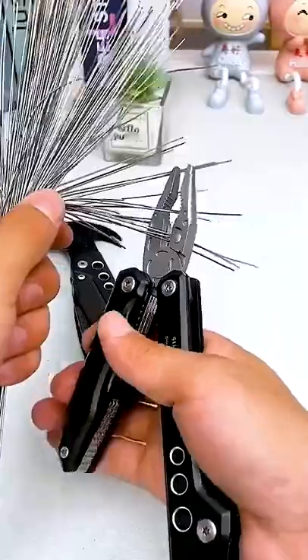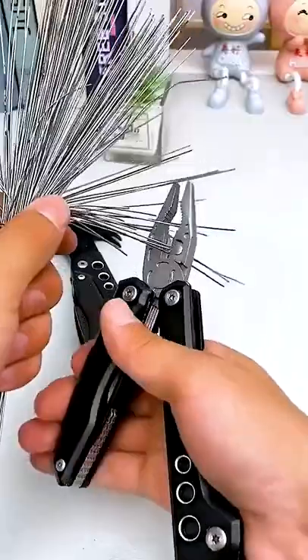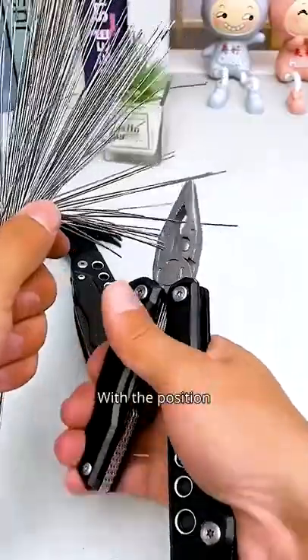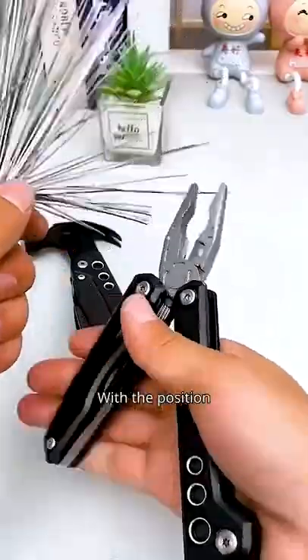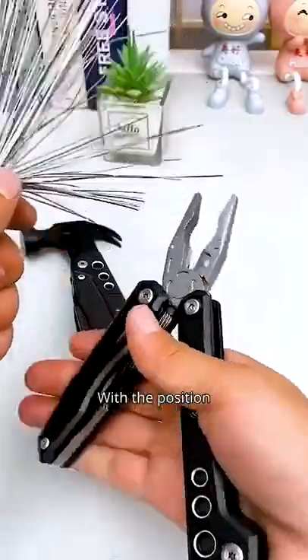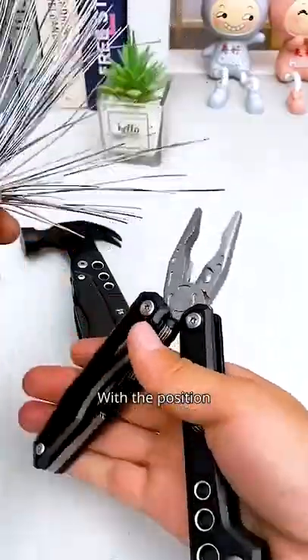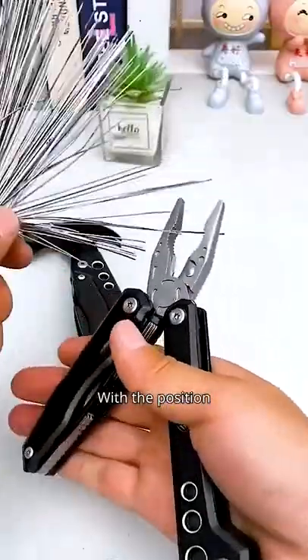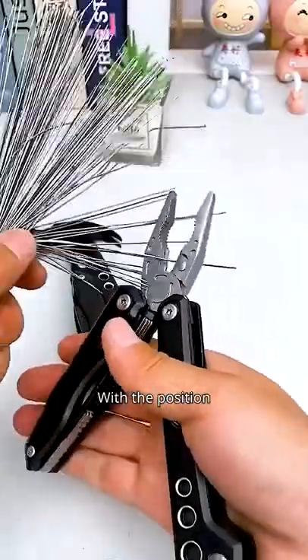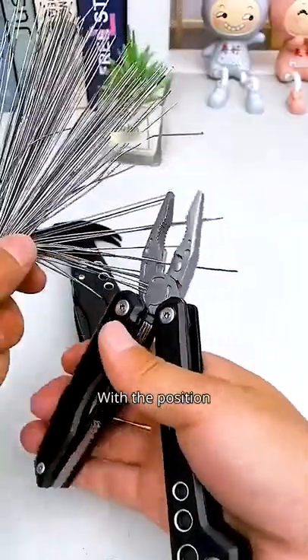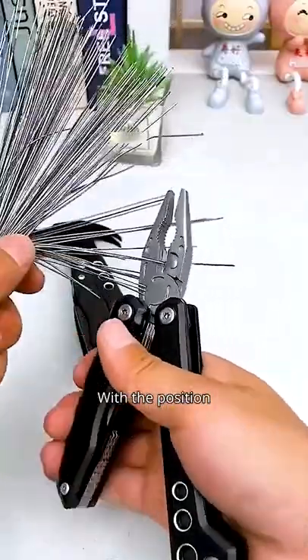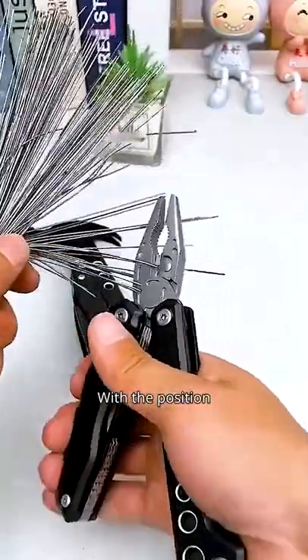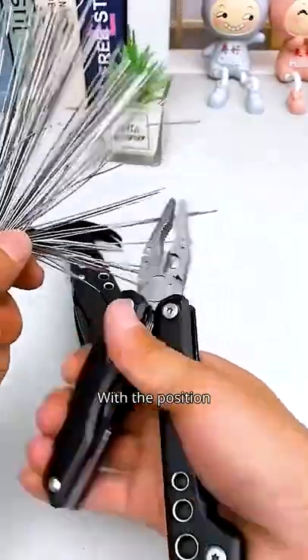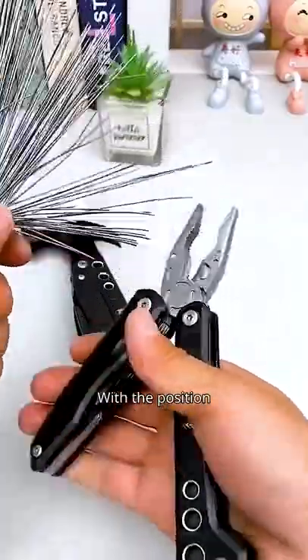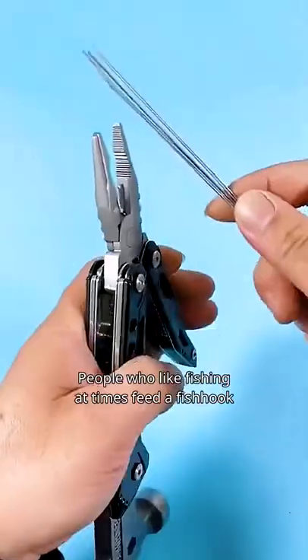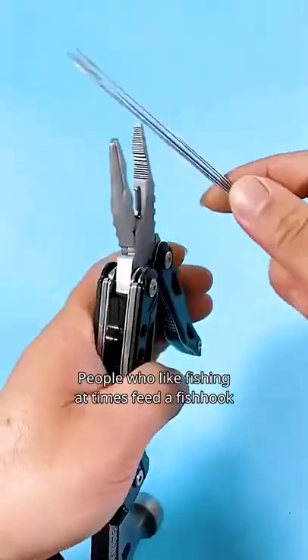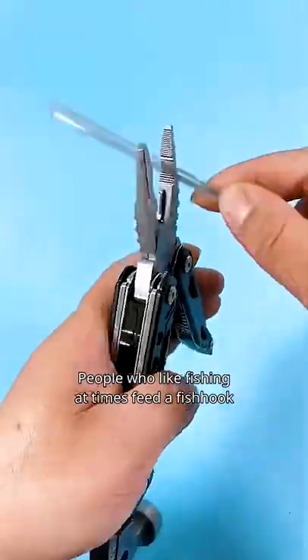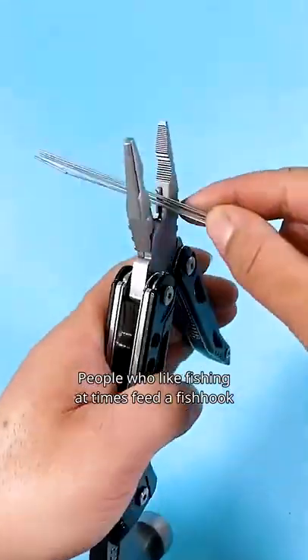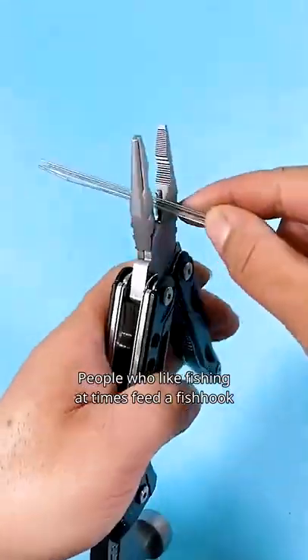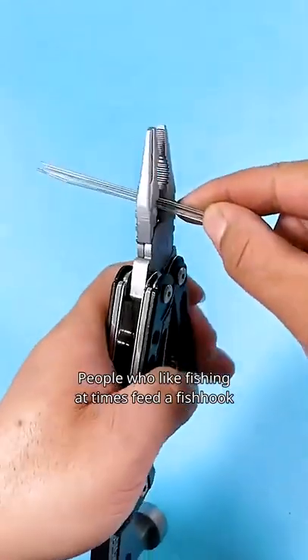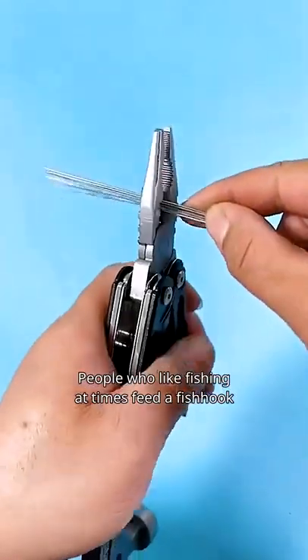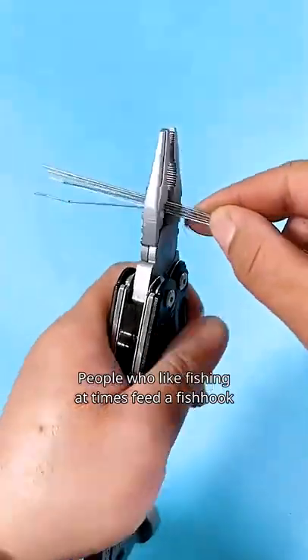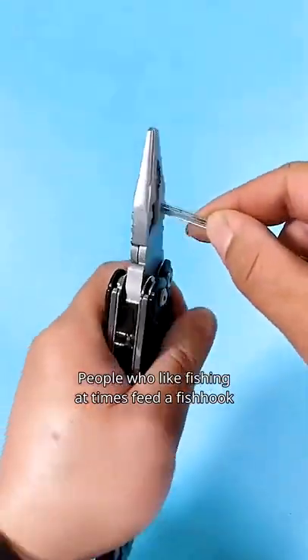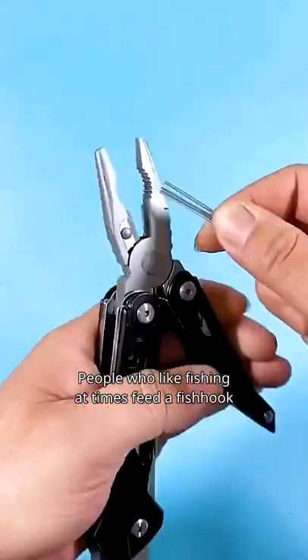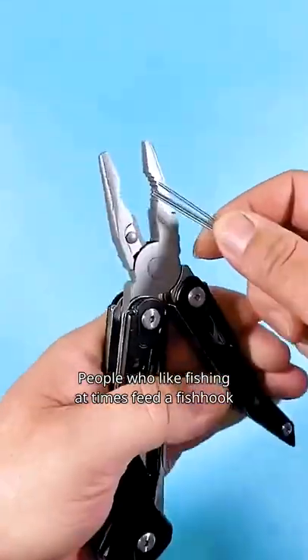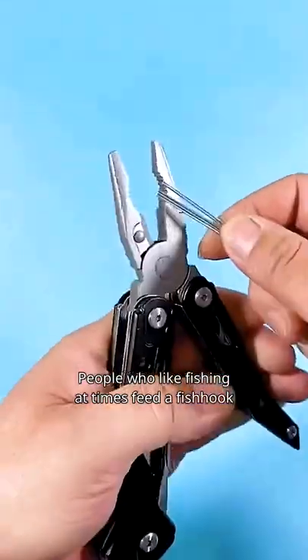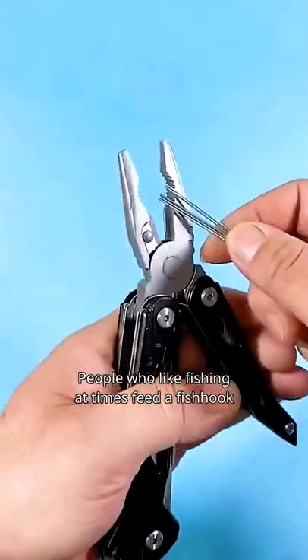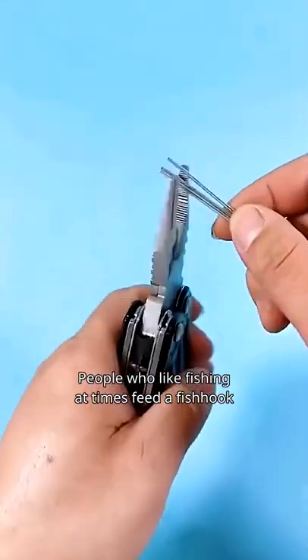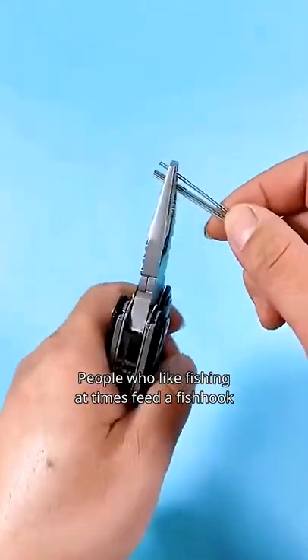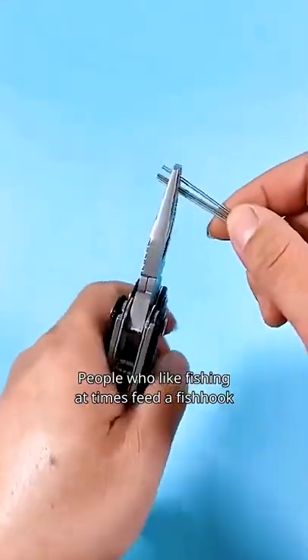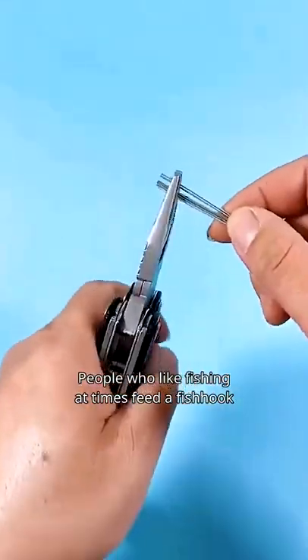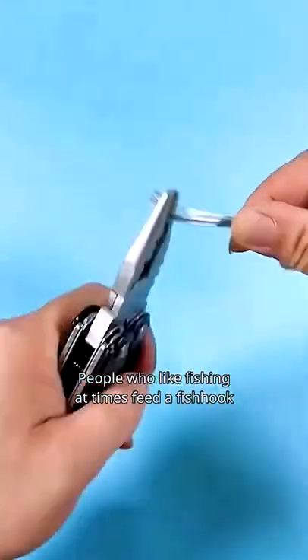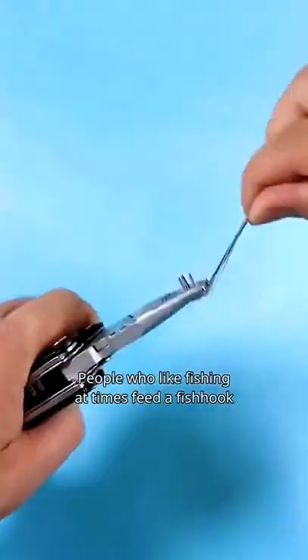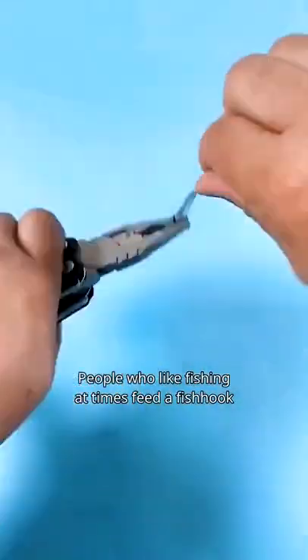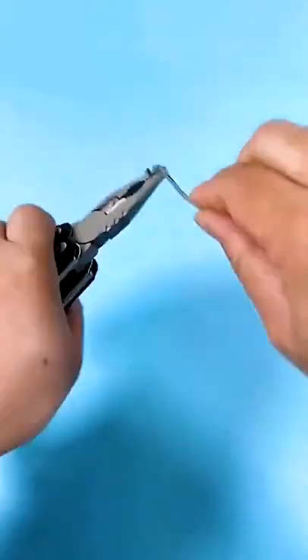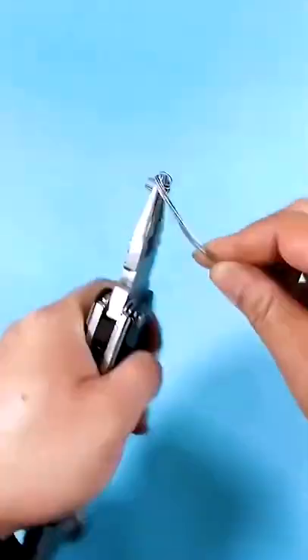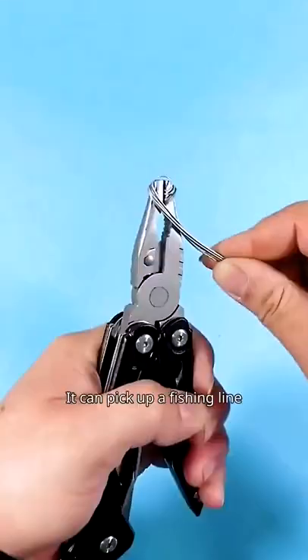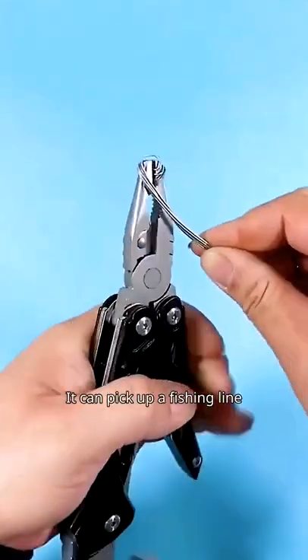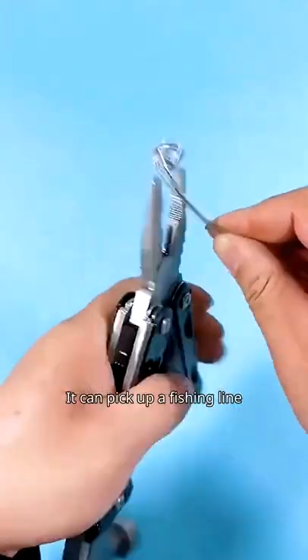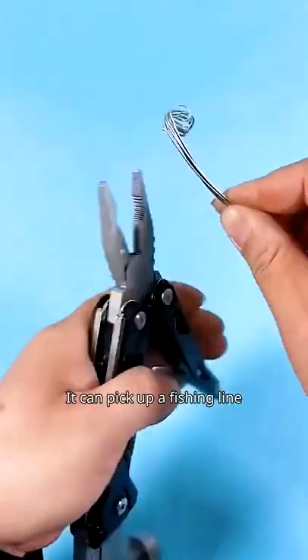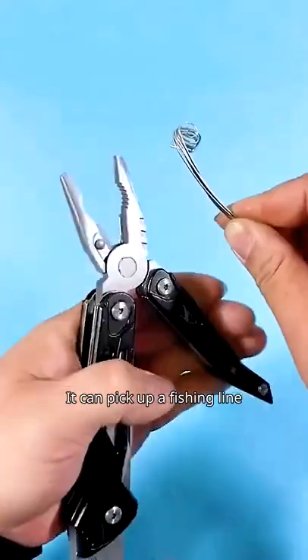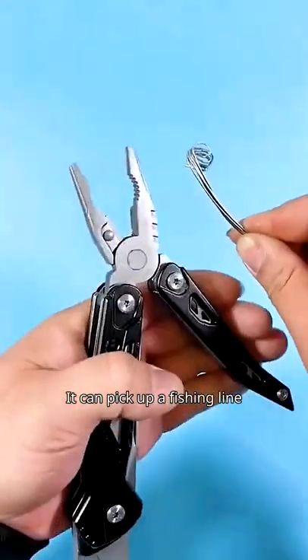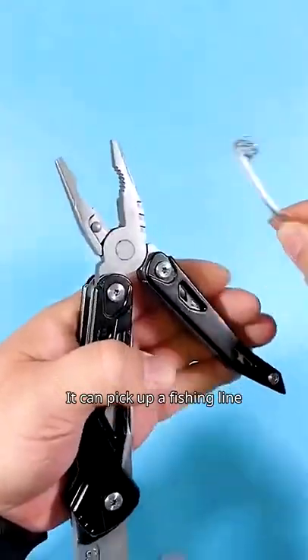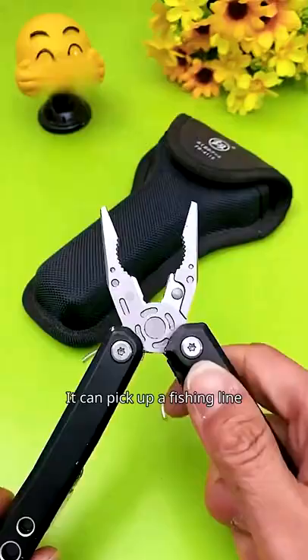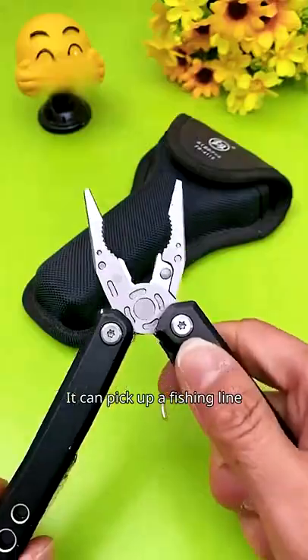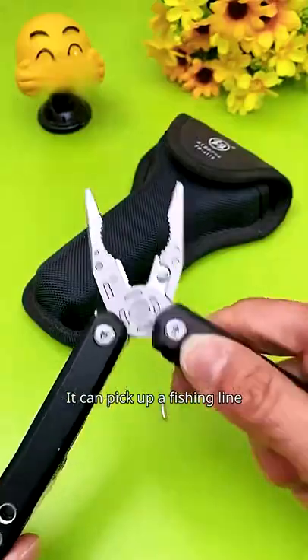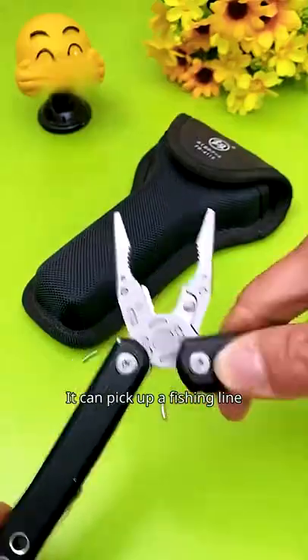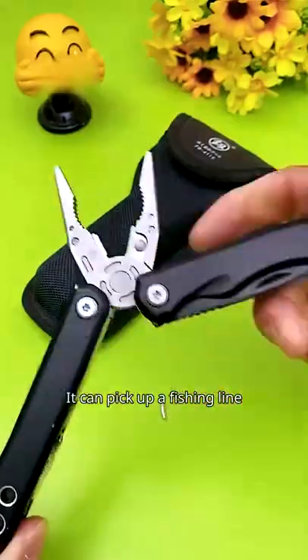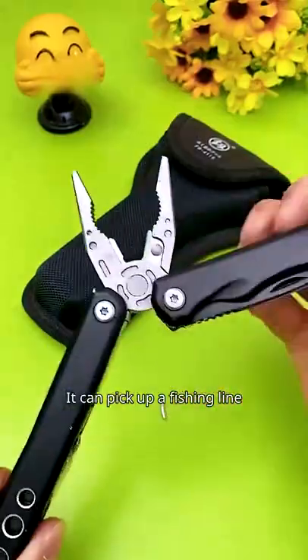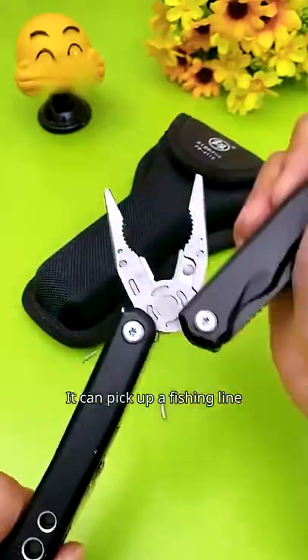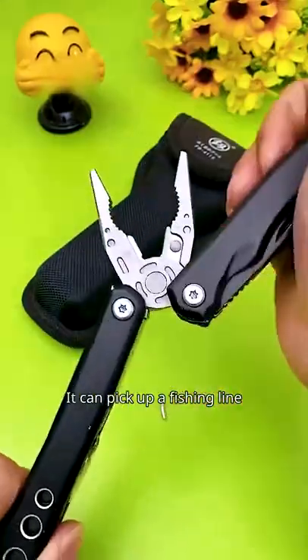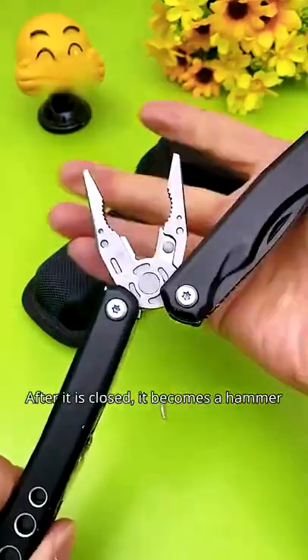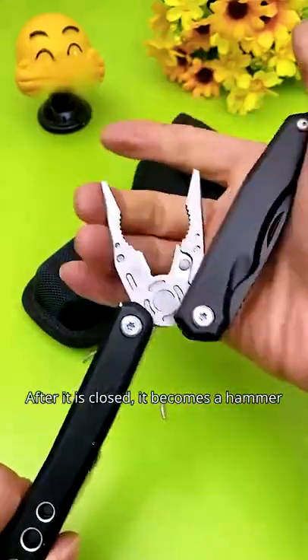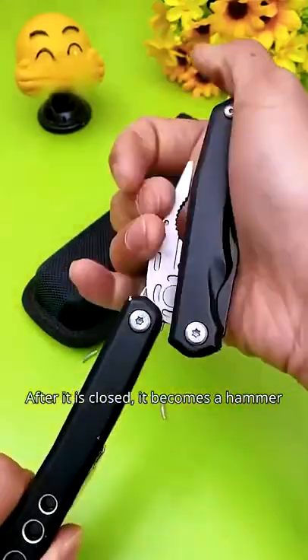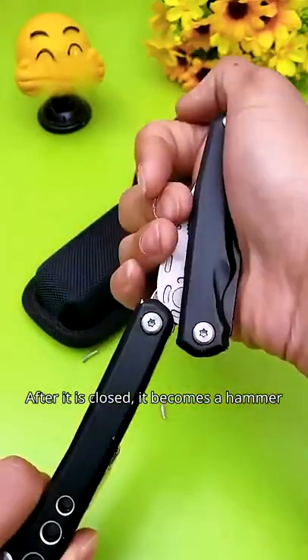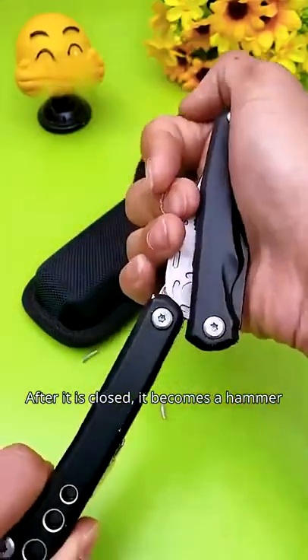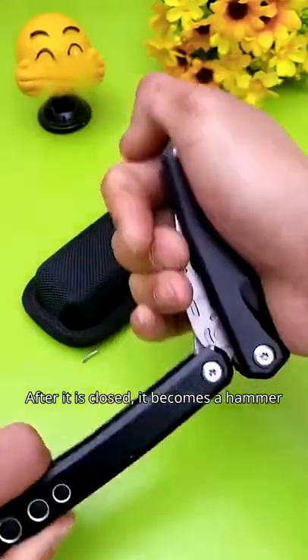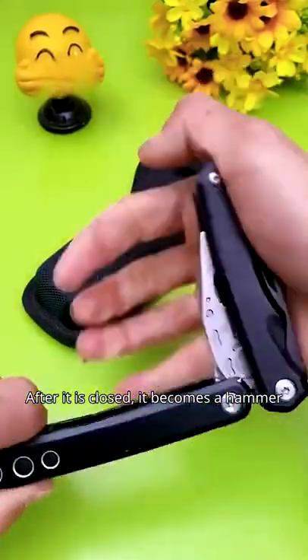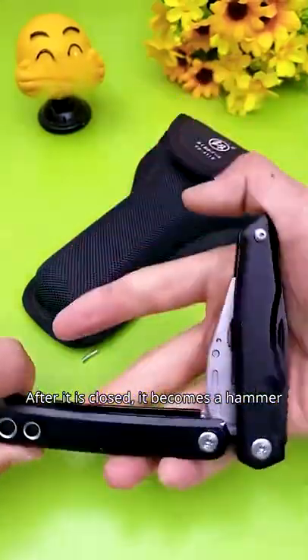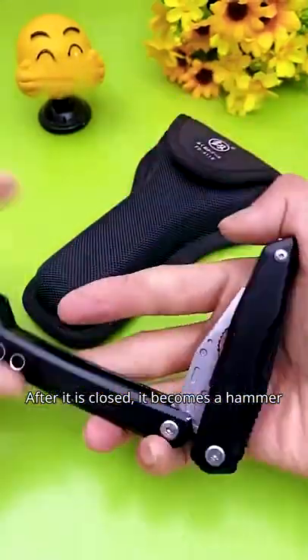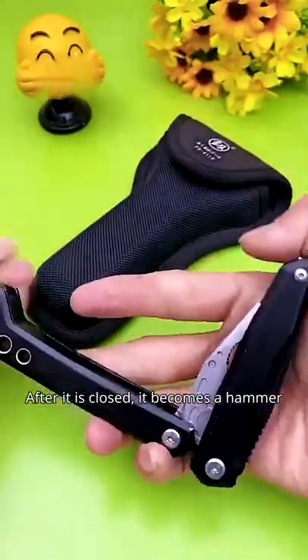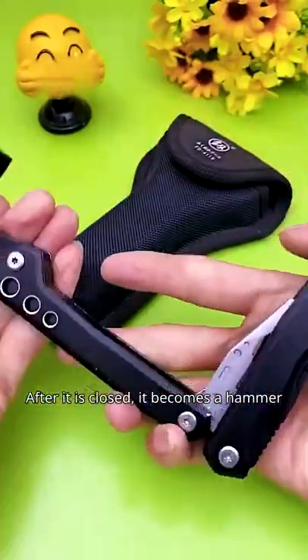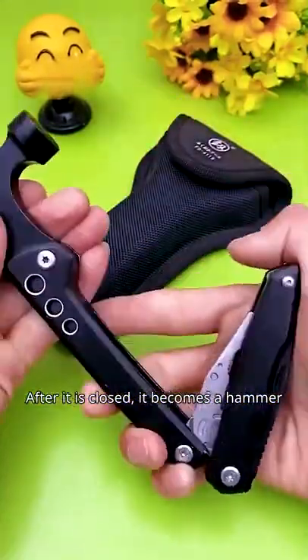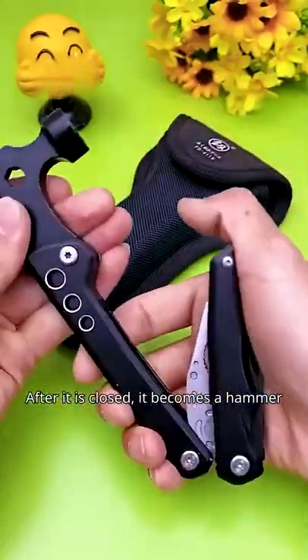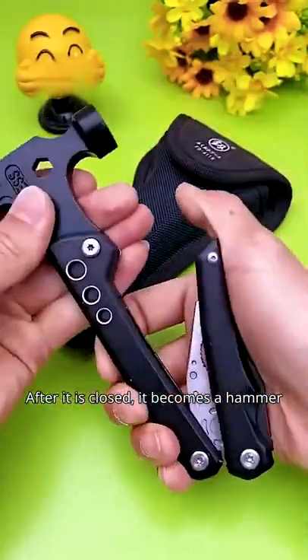At the position — people who like fishing at times feed a fishhook. It can pick up a fishing line. After it is closed, it becomes a hammer.